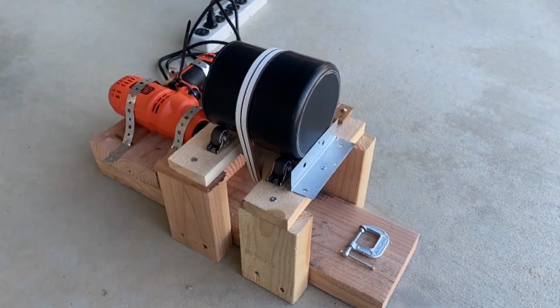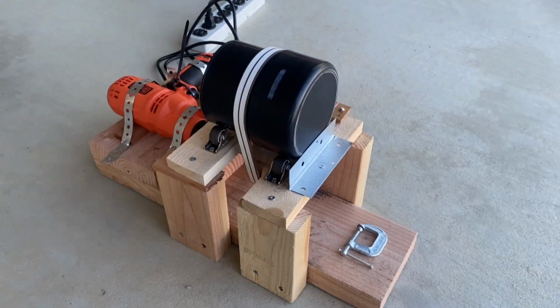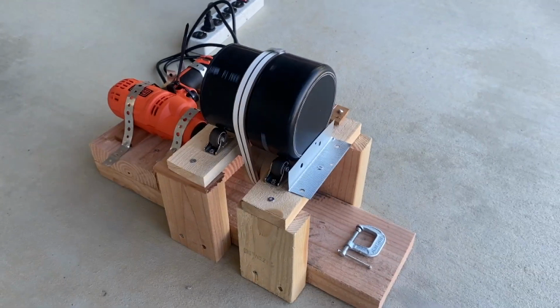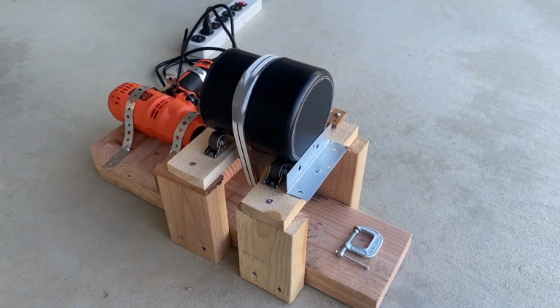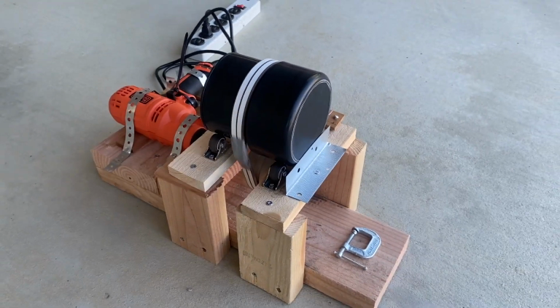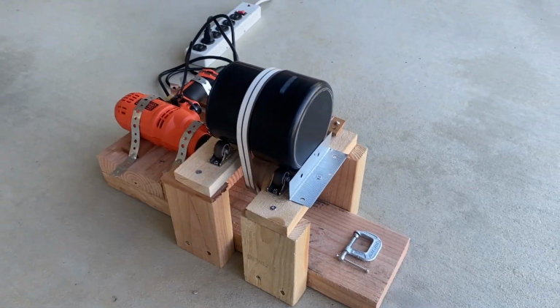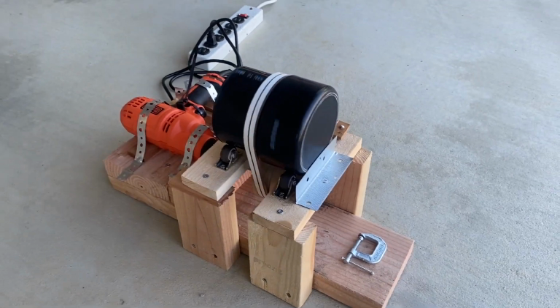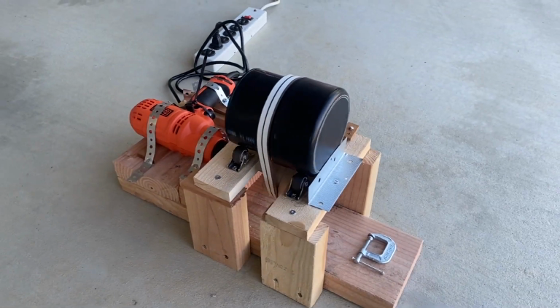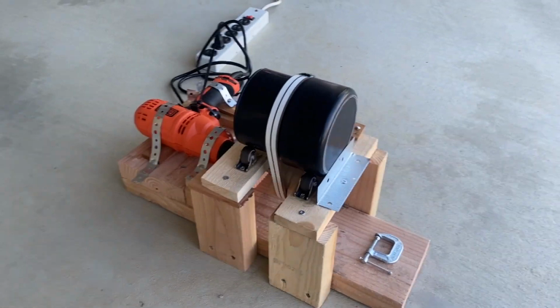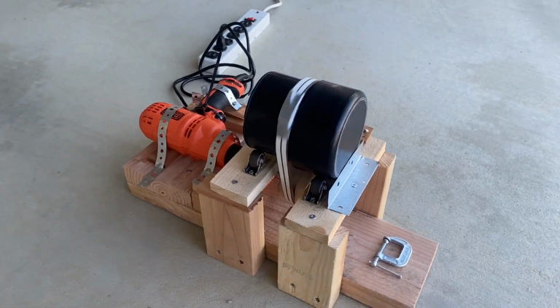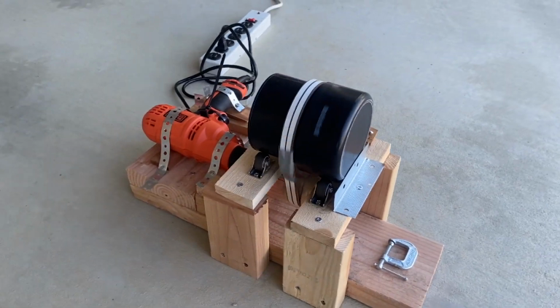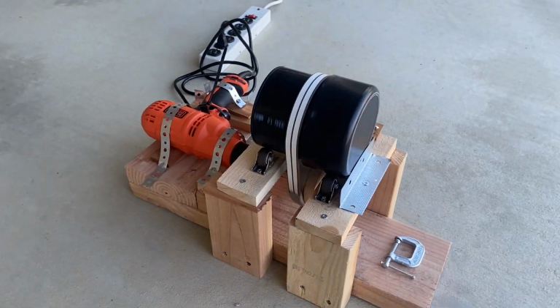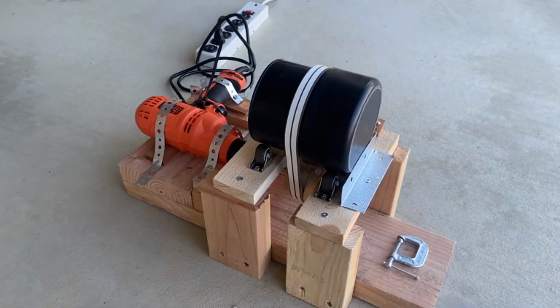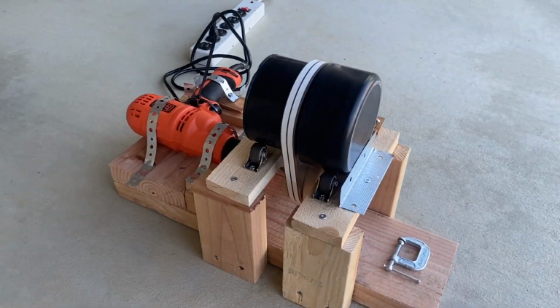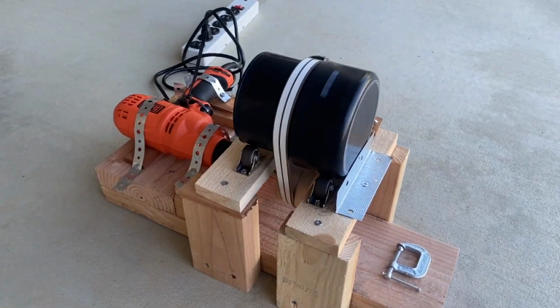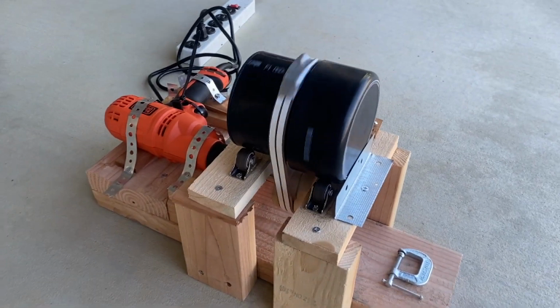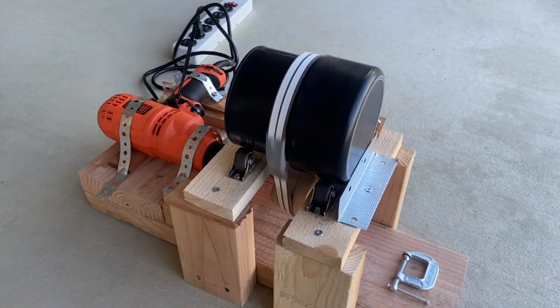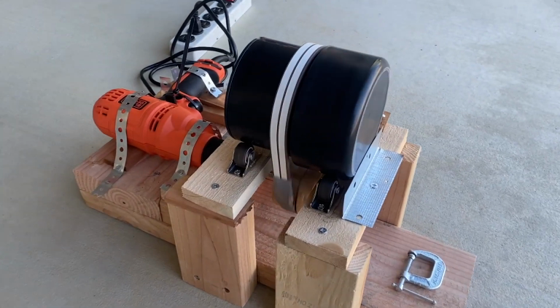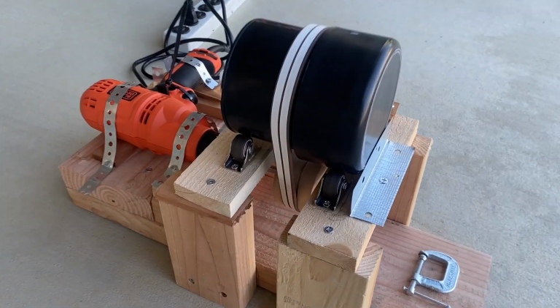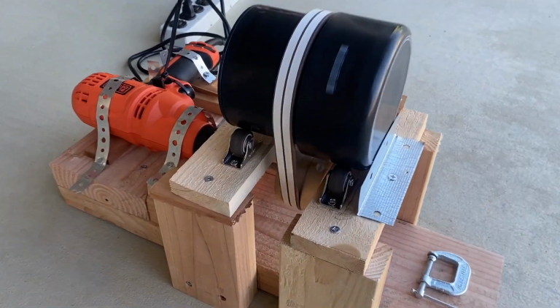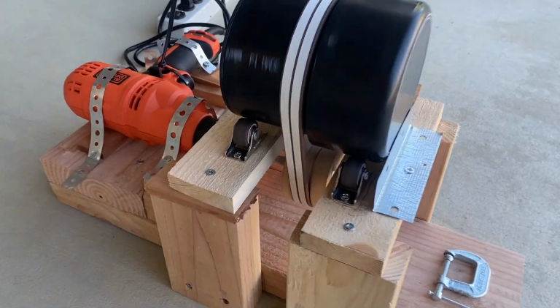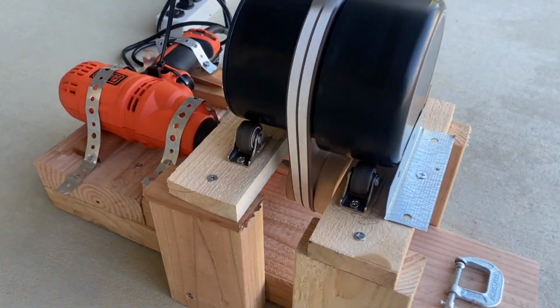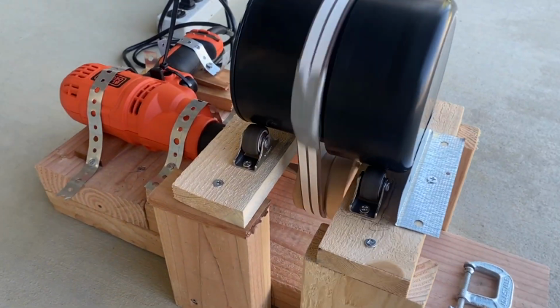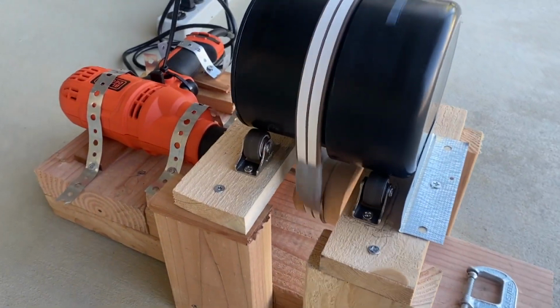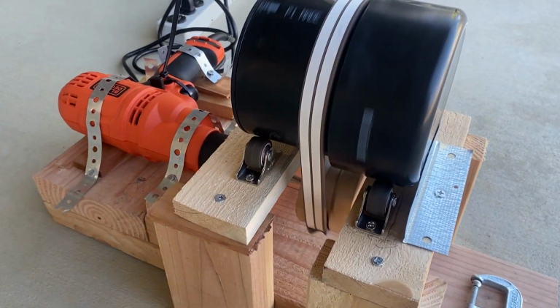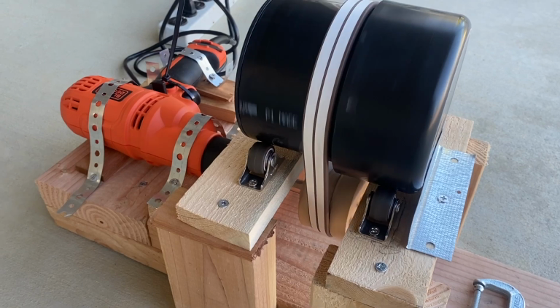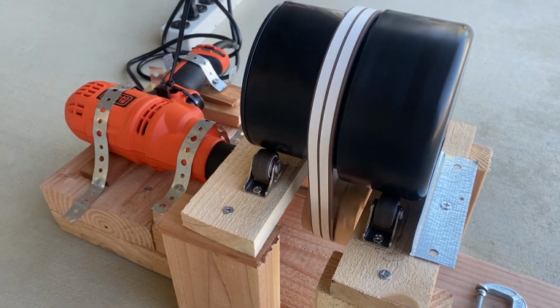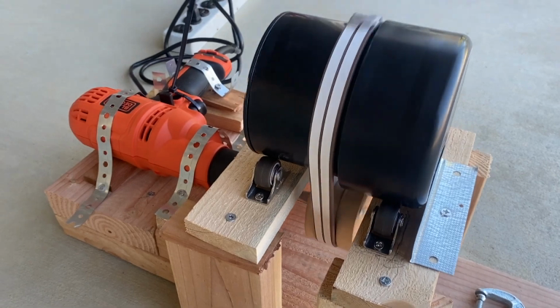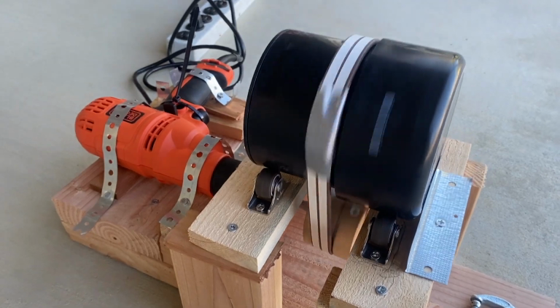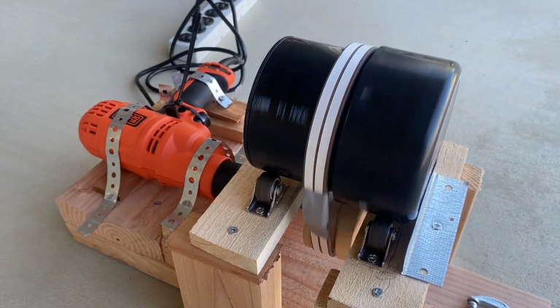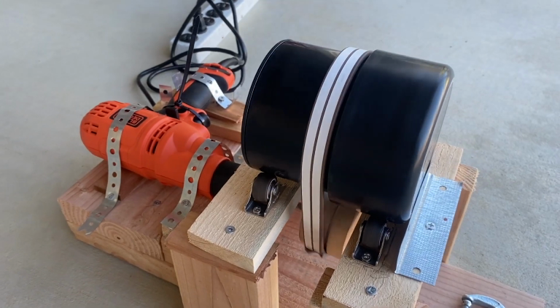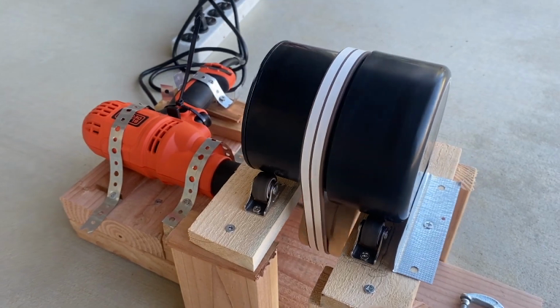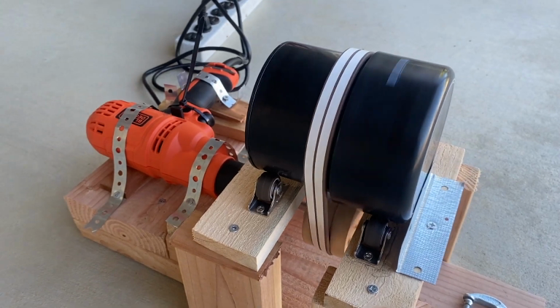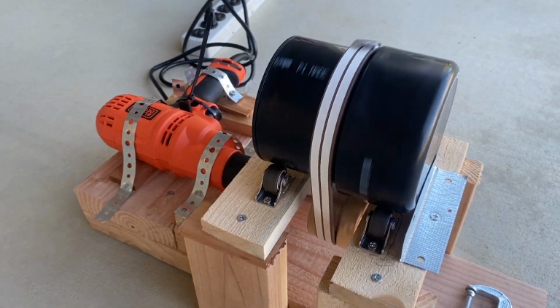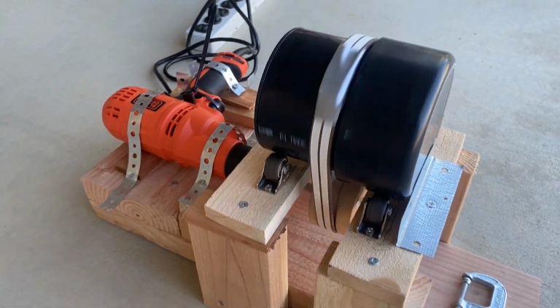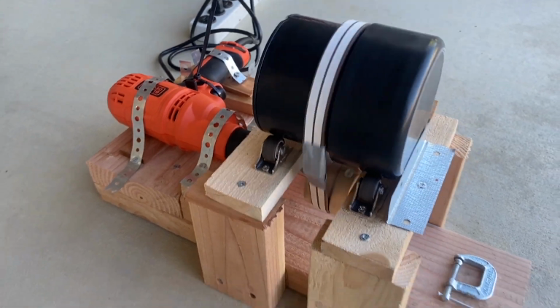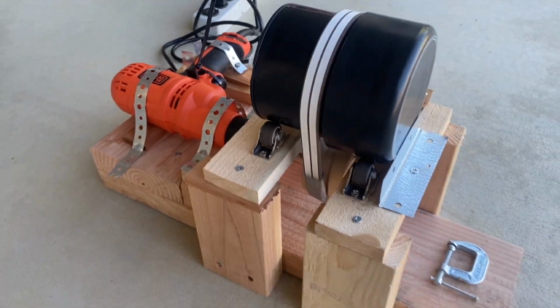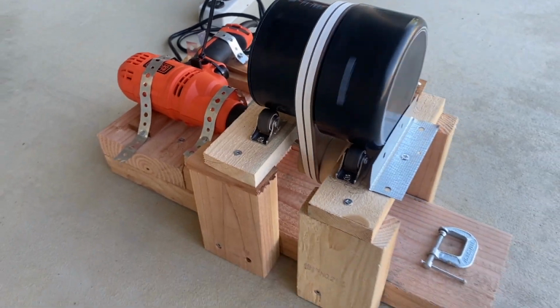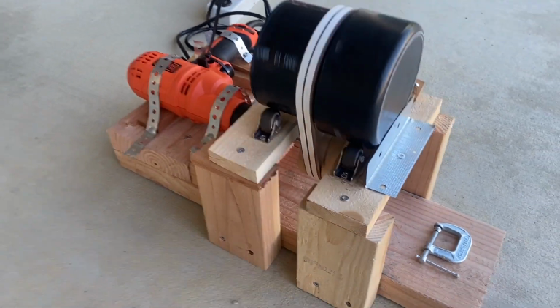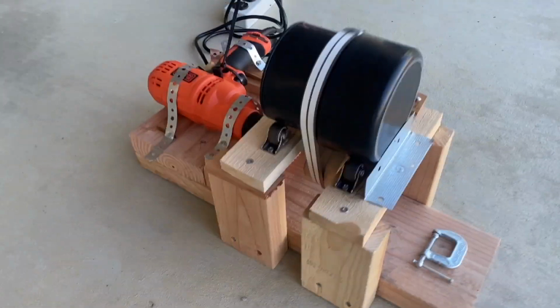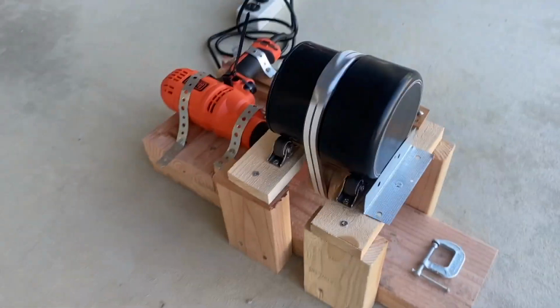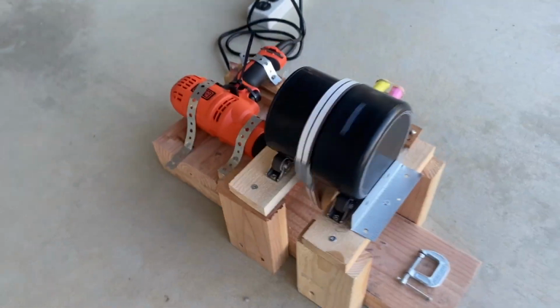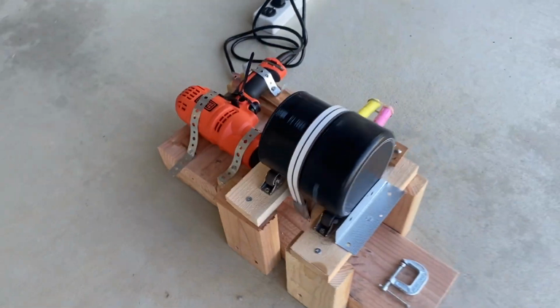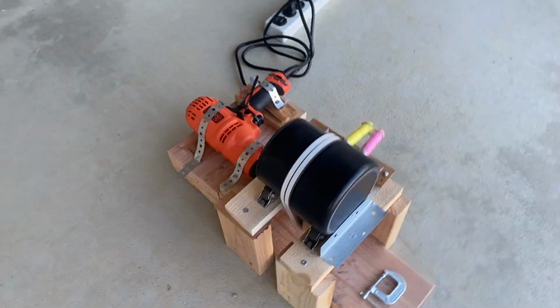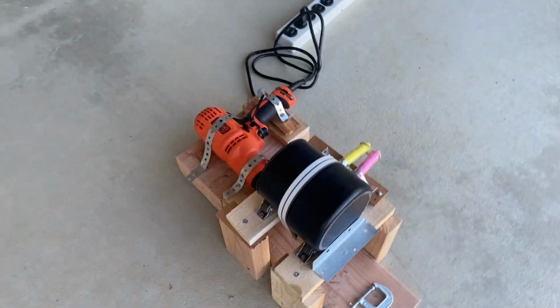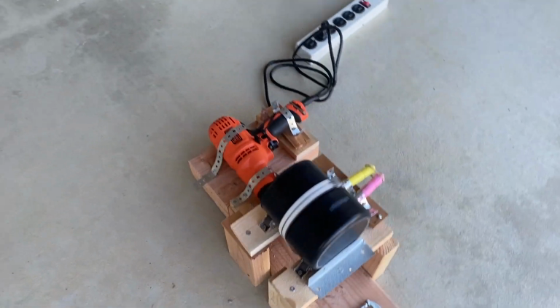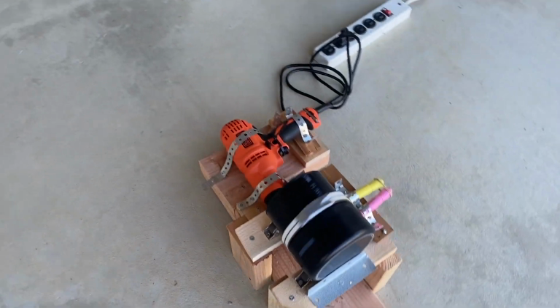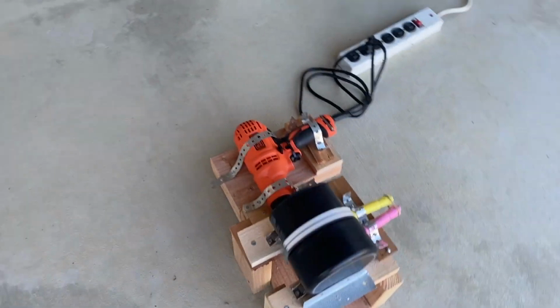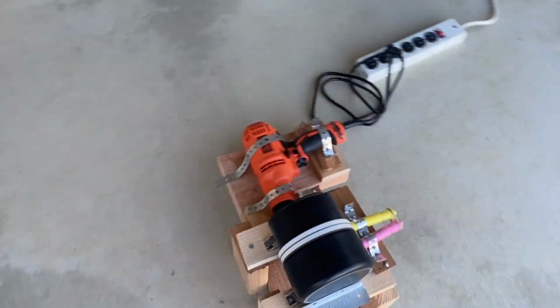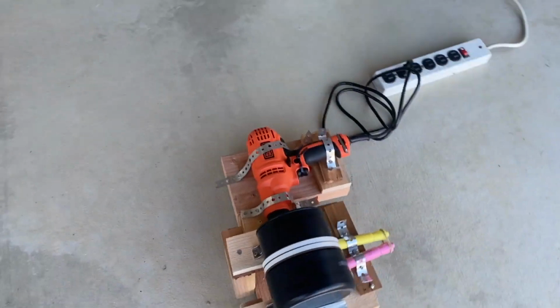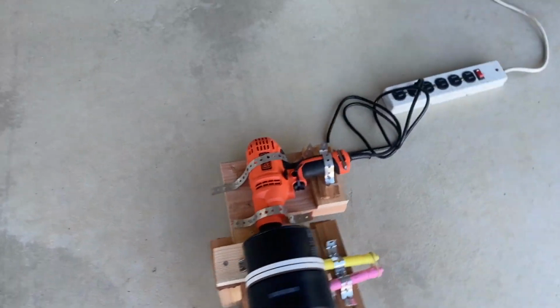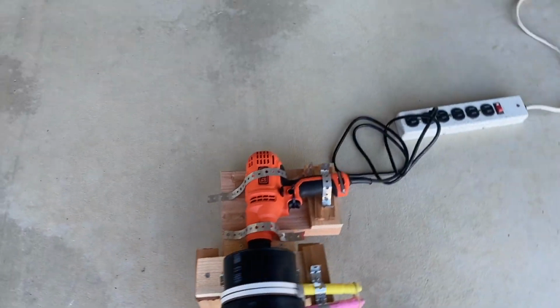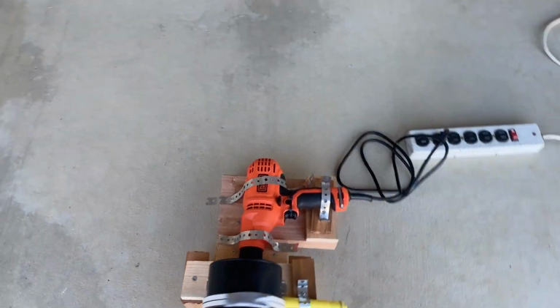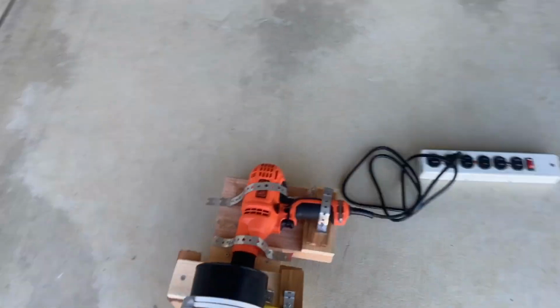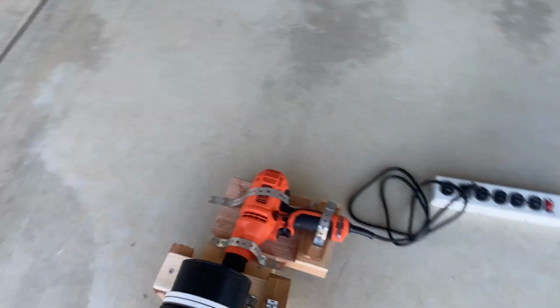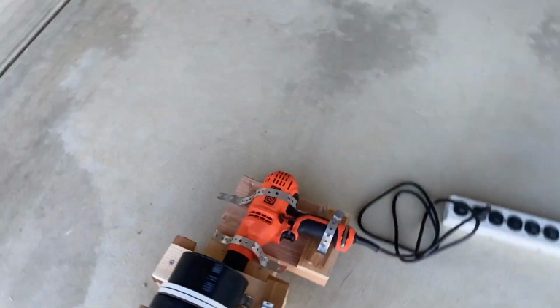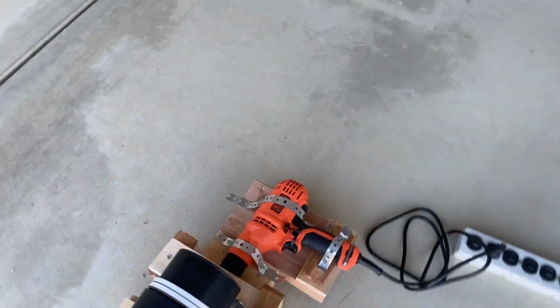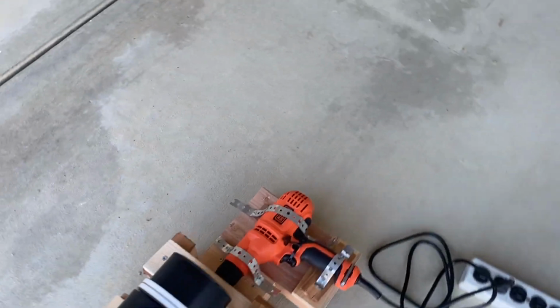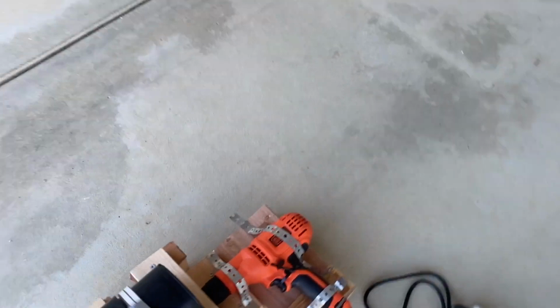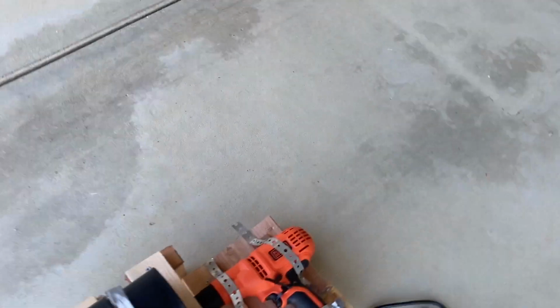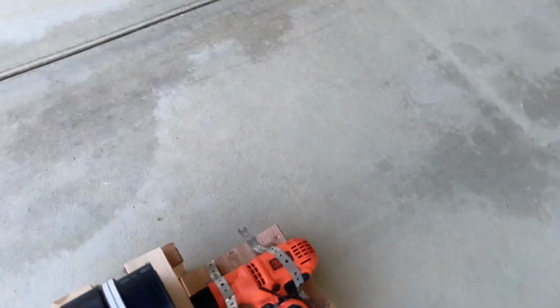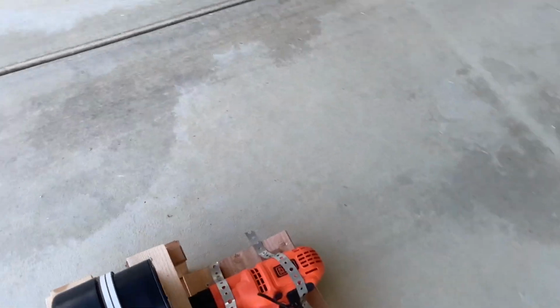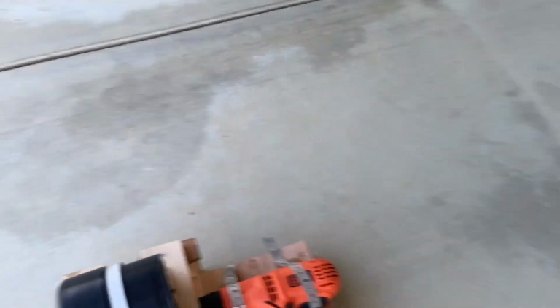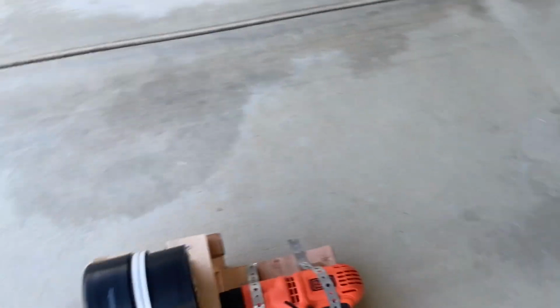It's been about an hour since I started it, and everything's looking real good. No migration of the belt or anything like that. Speed's been constant, so I'll let it go about four hours.